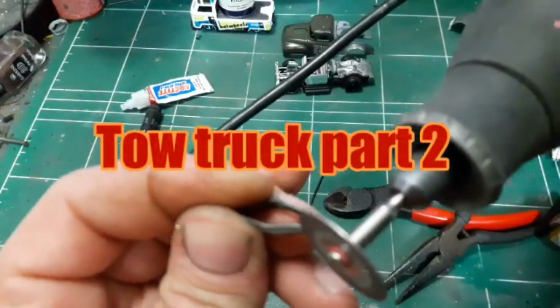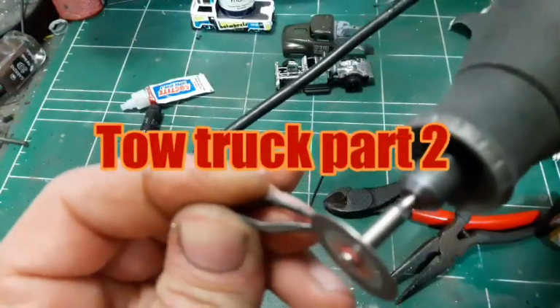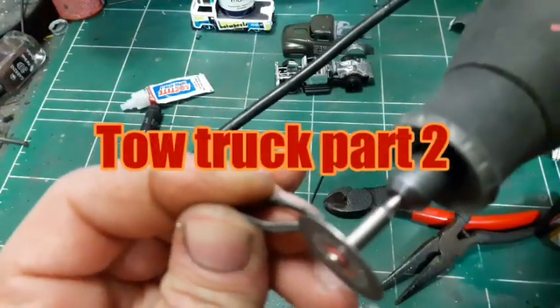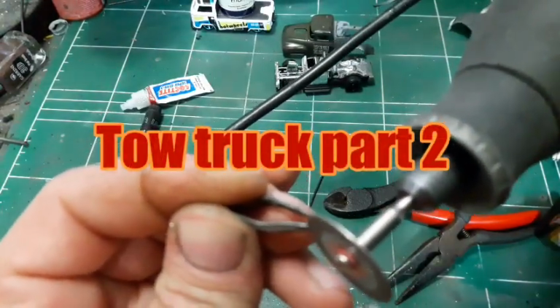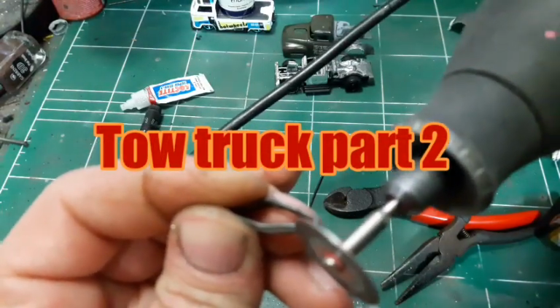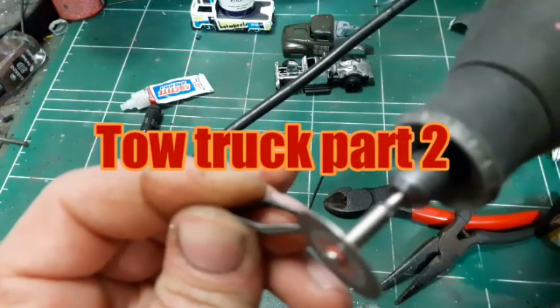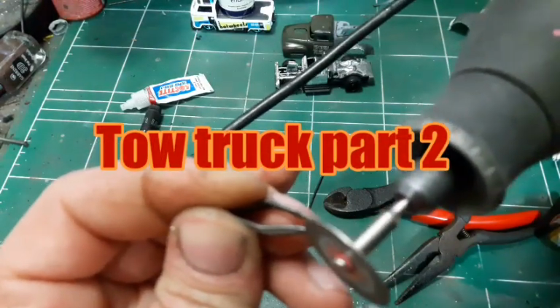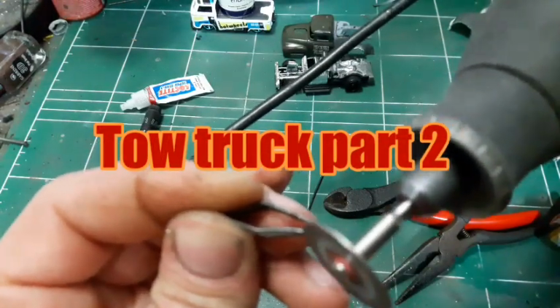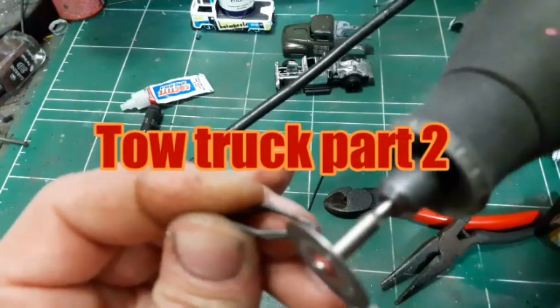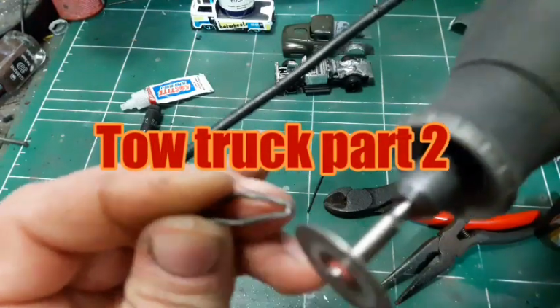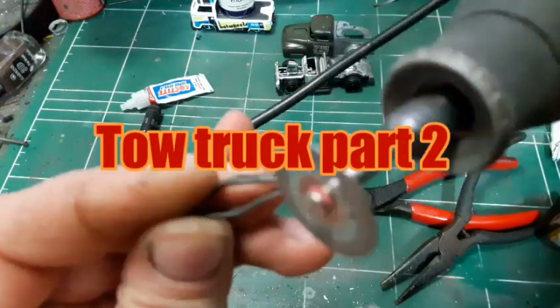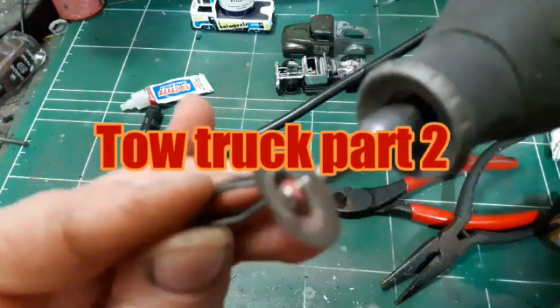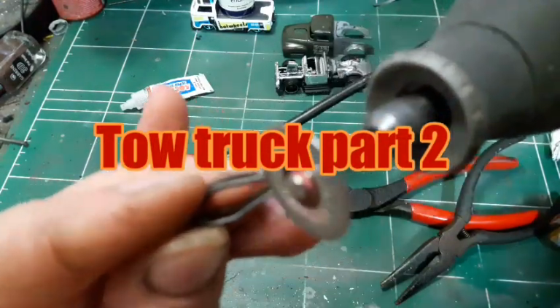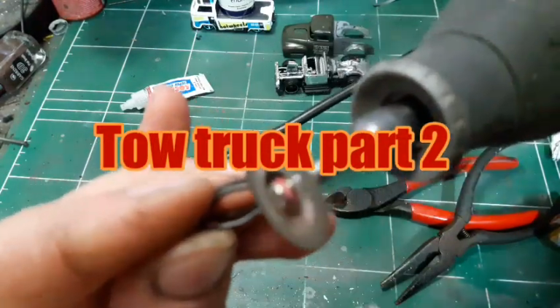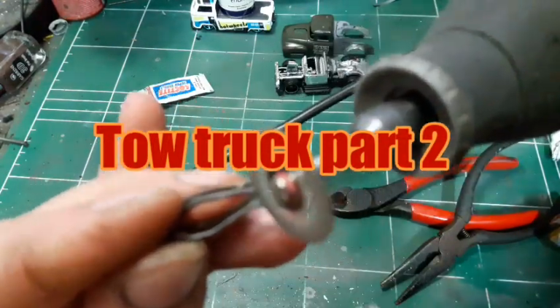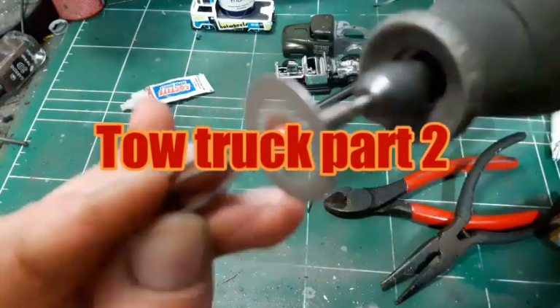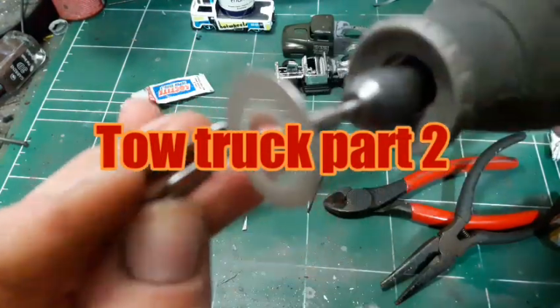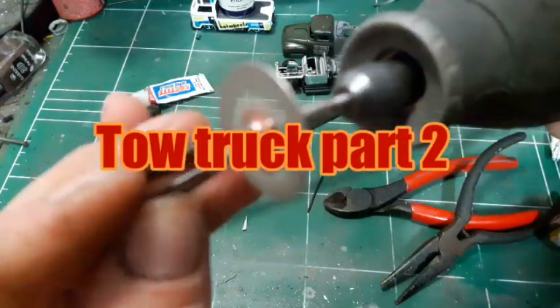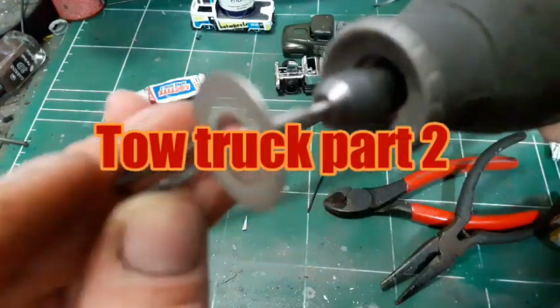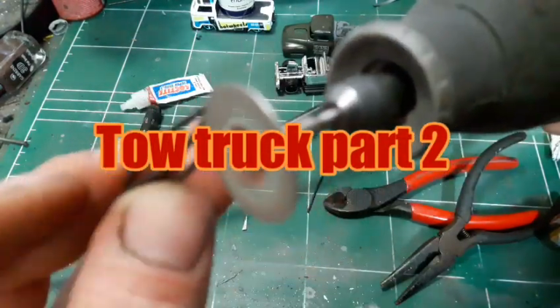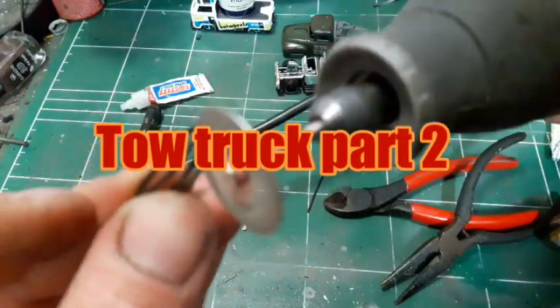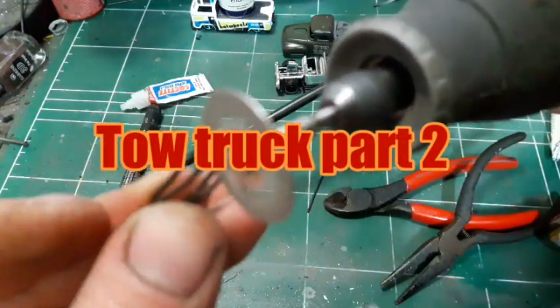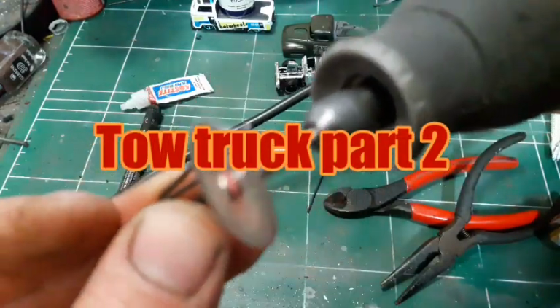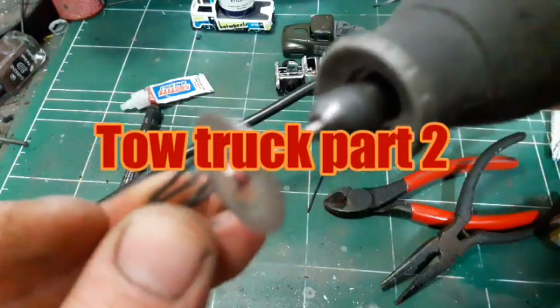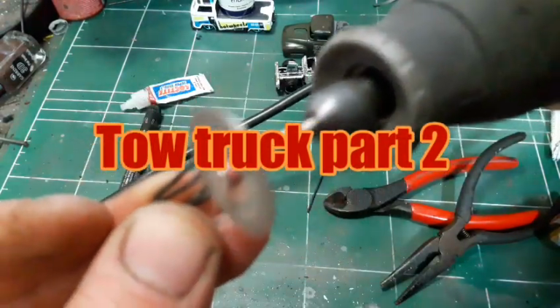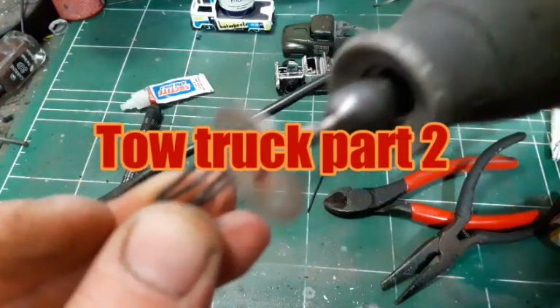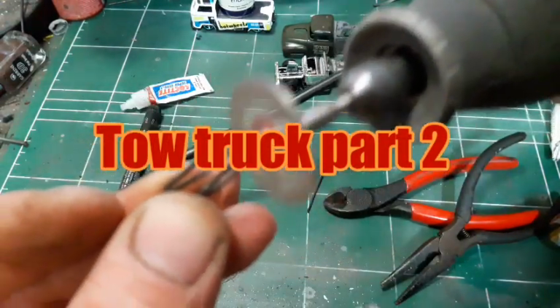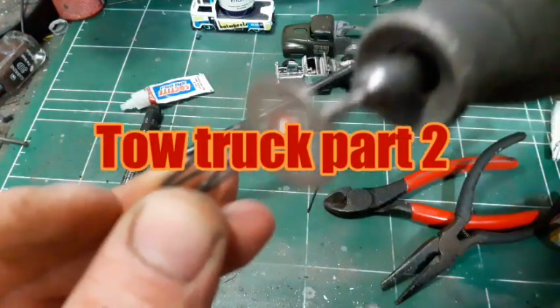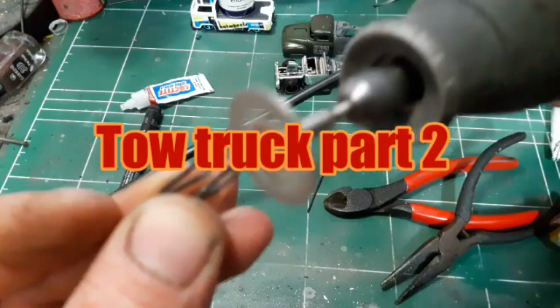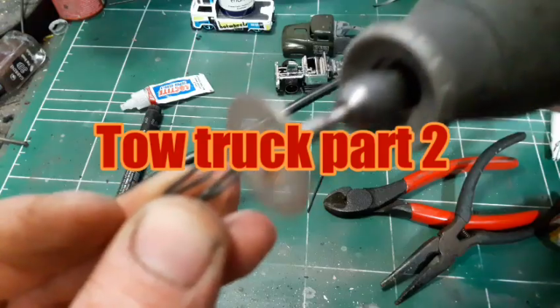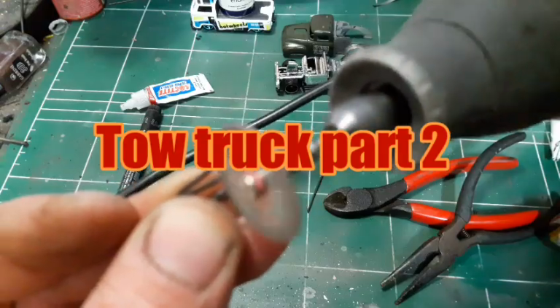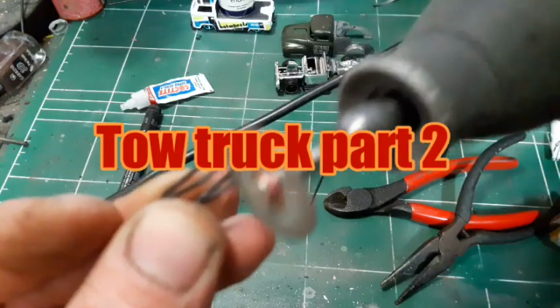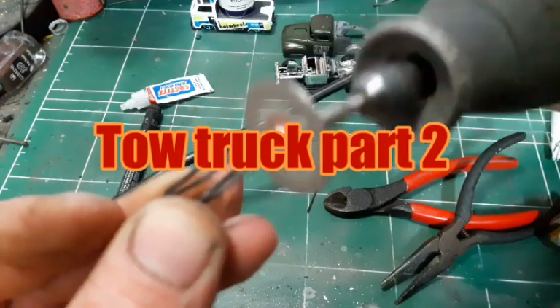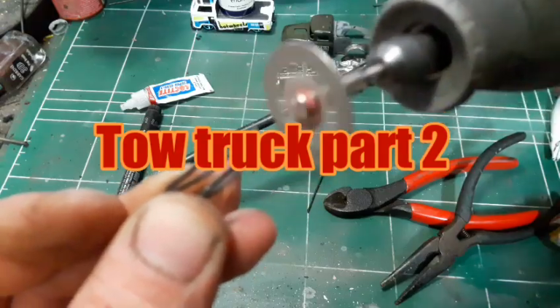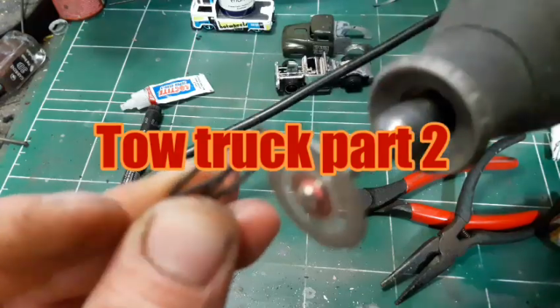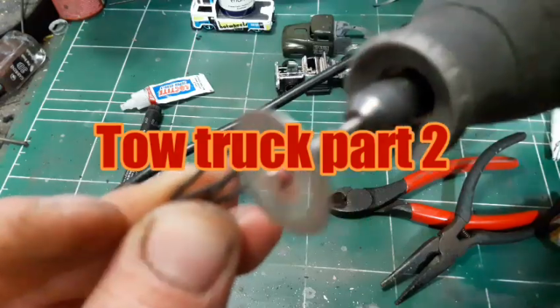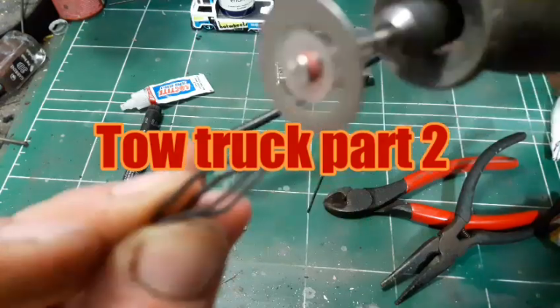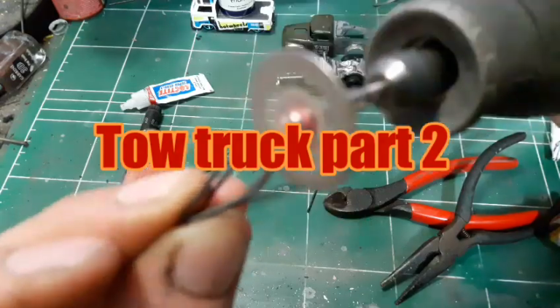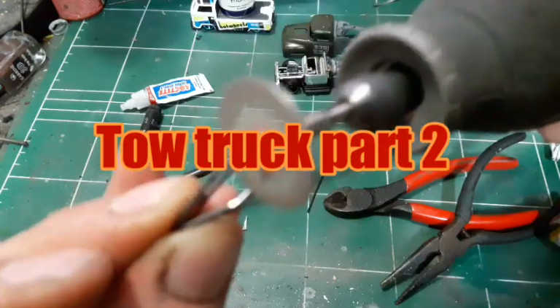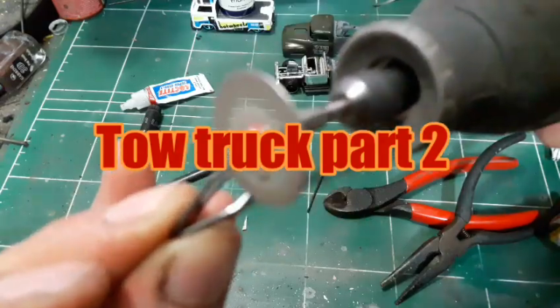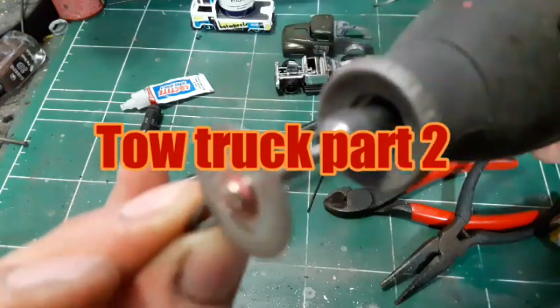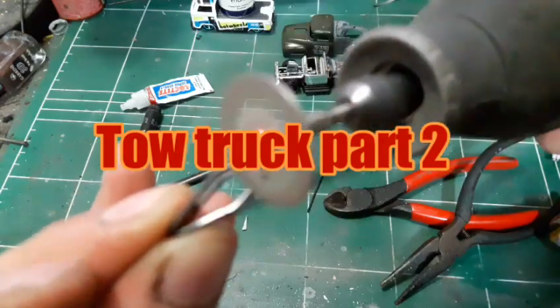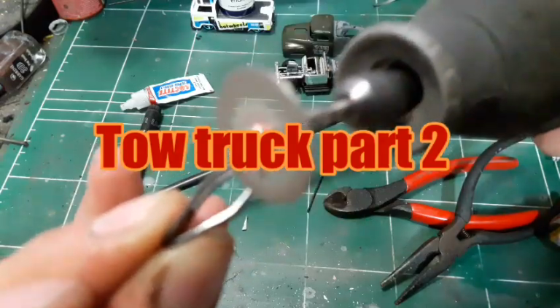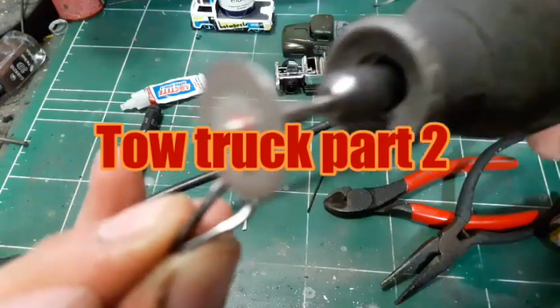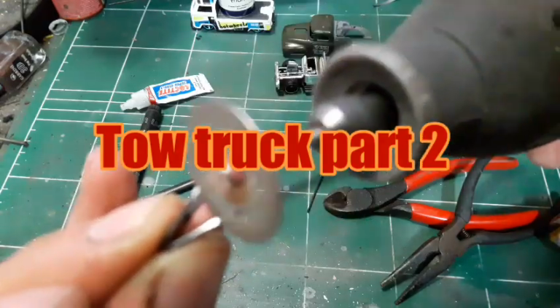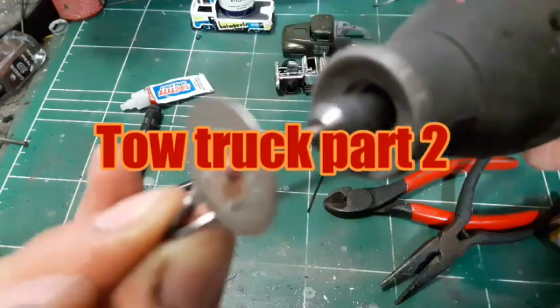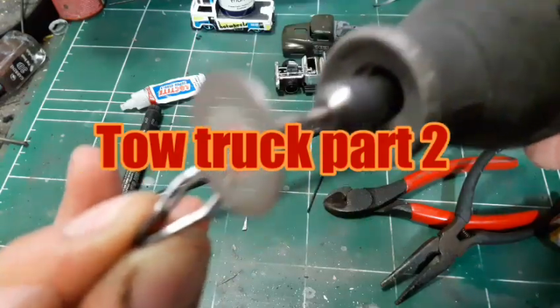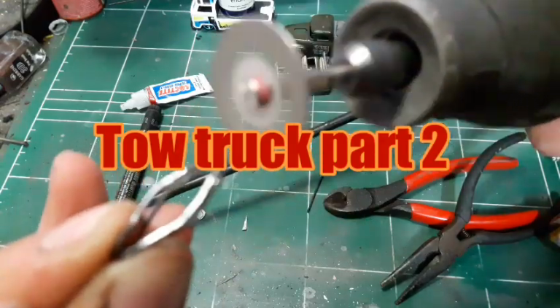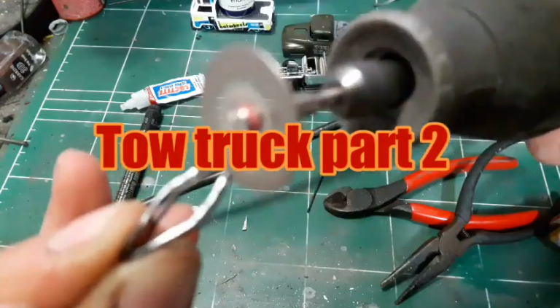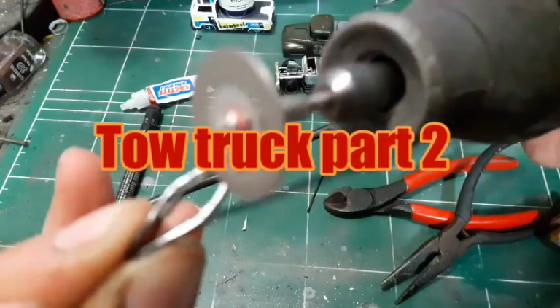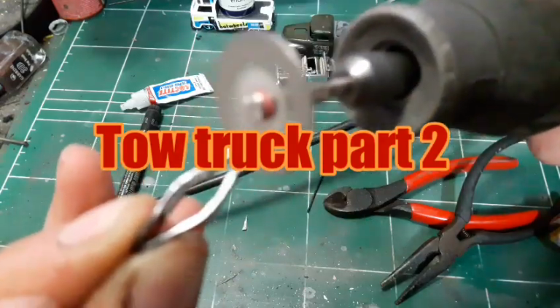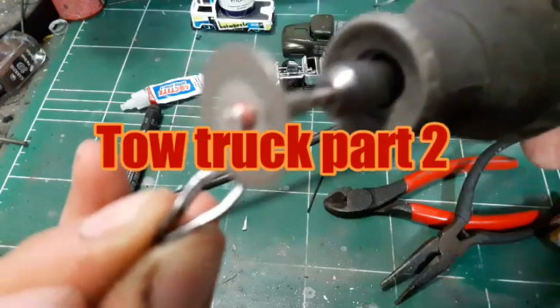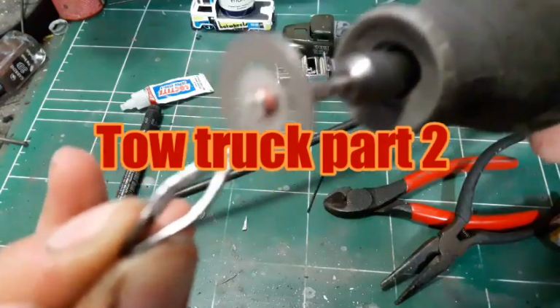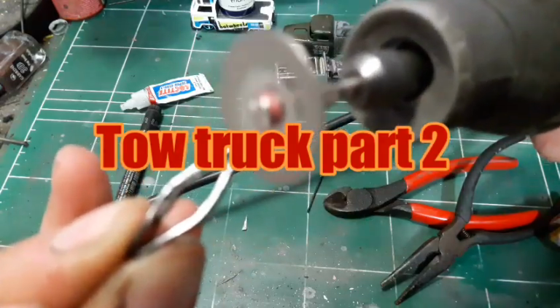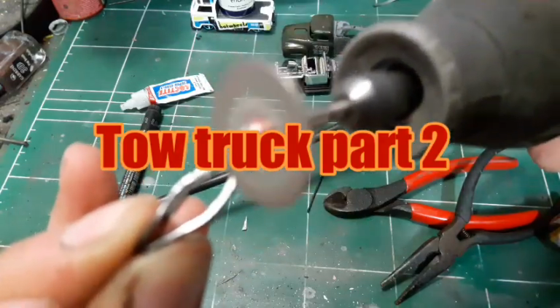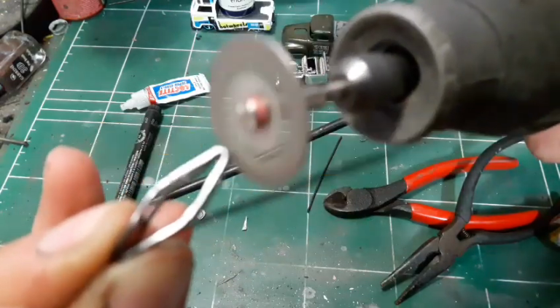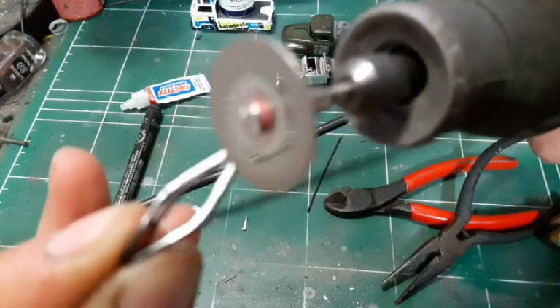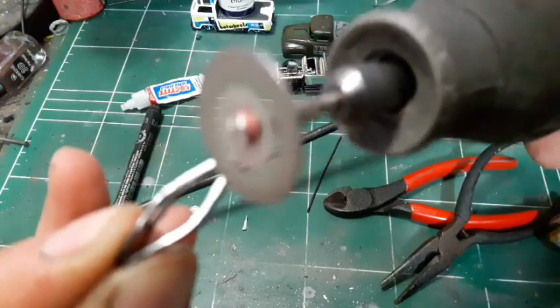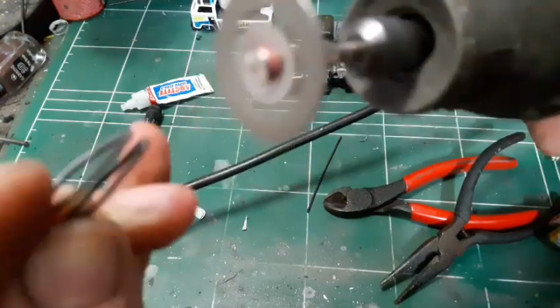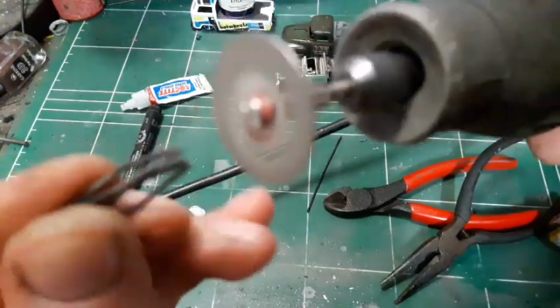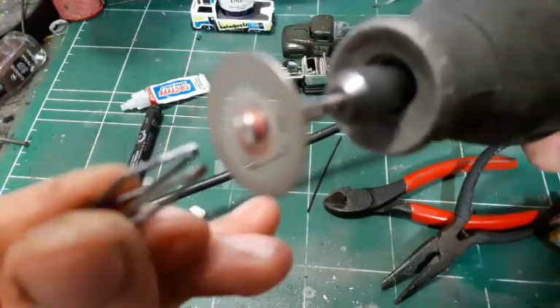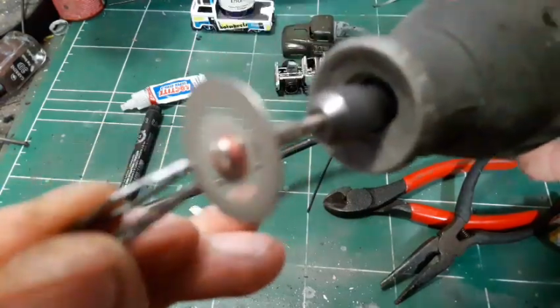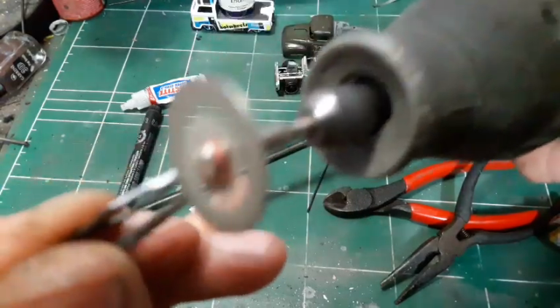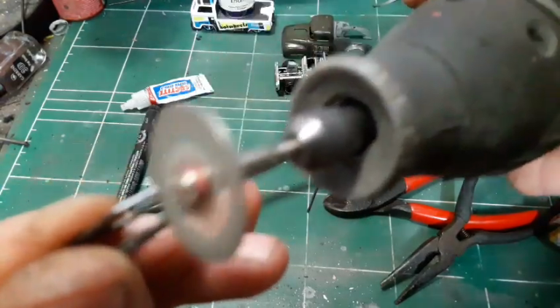Hello and thank you for joining my channel once again. This is part two of my tow truck guide.